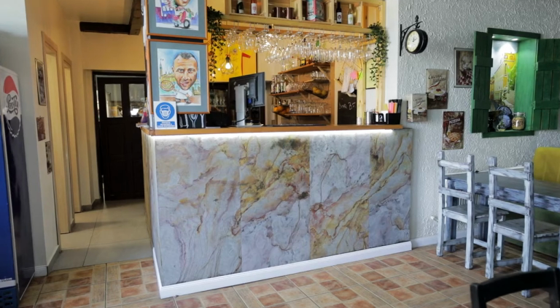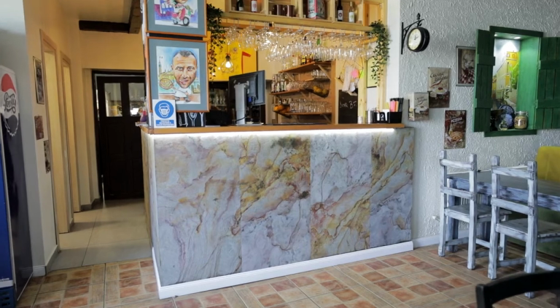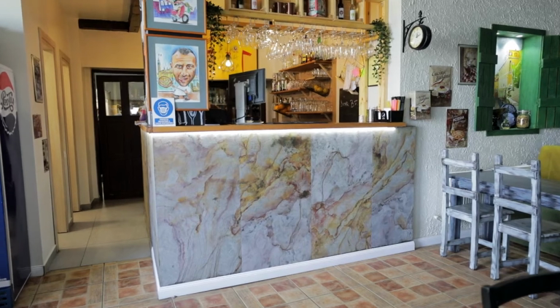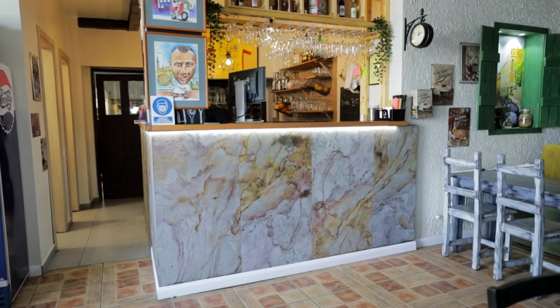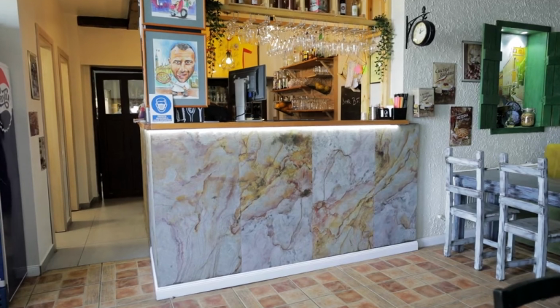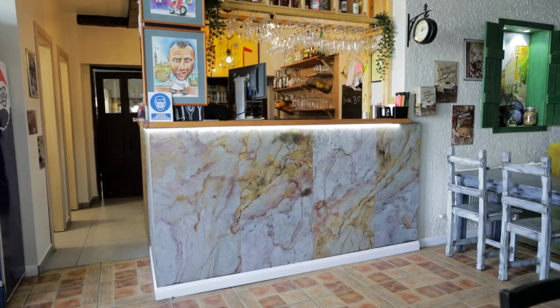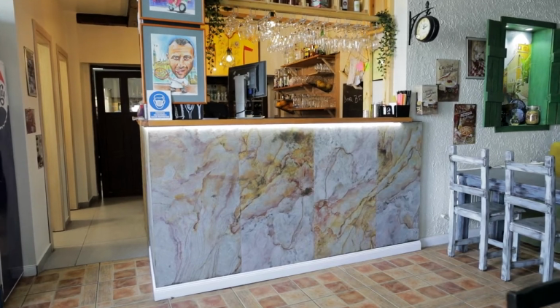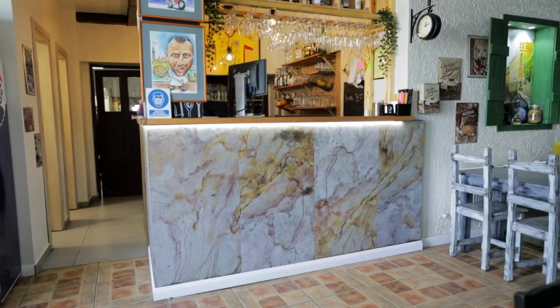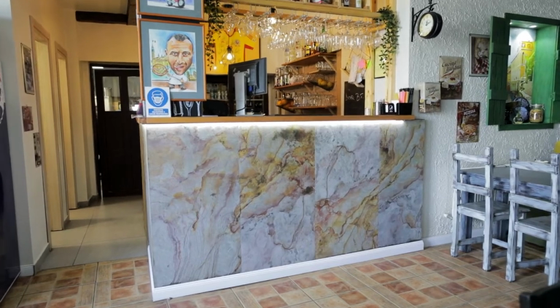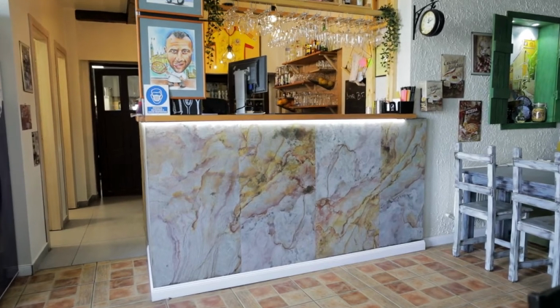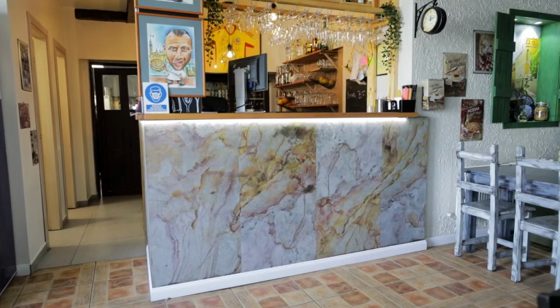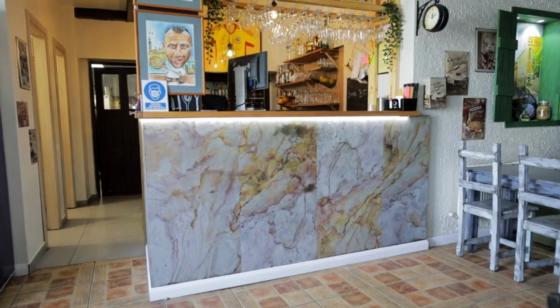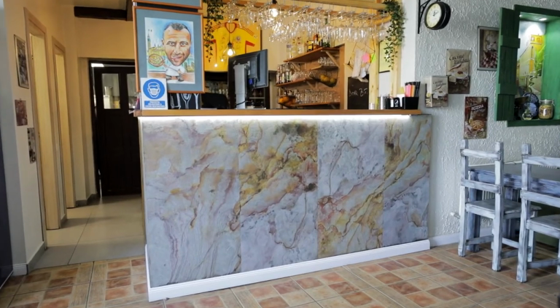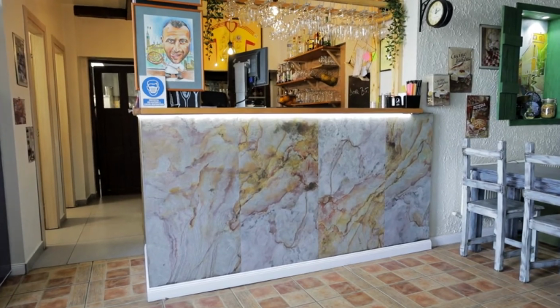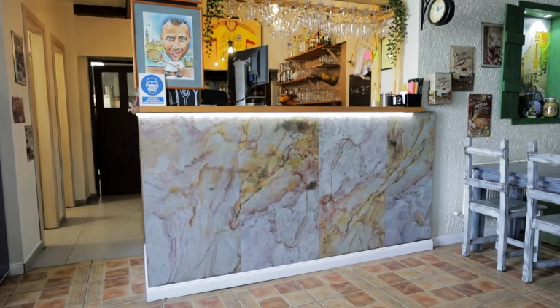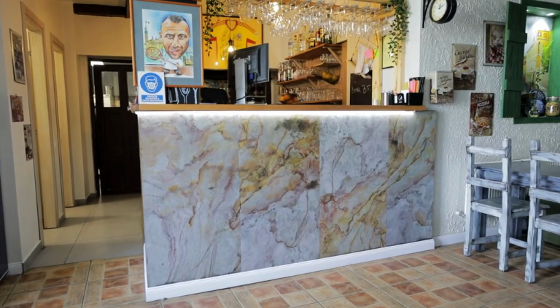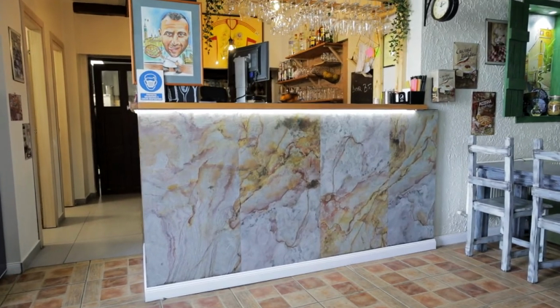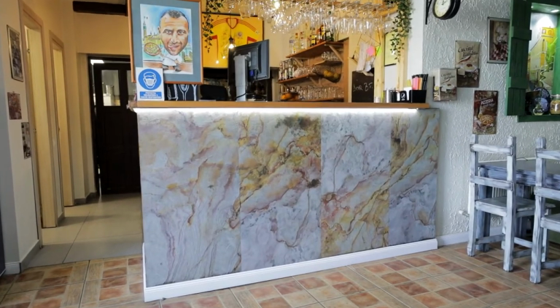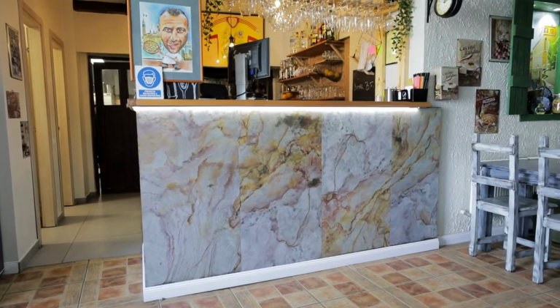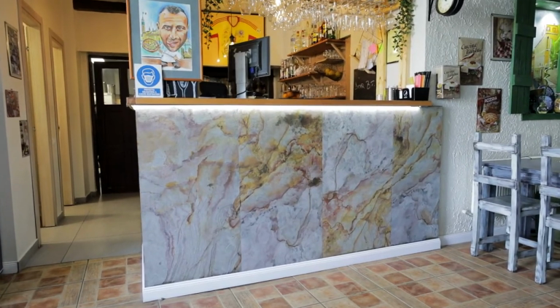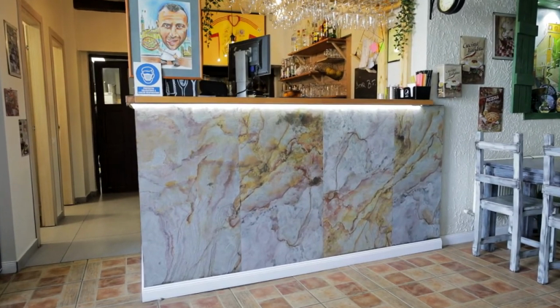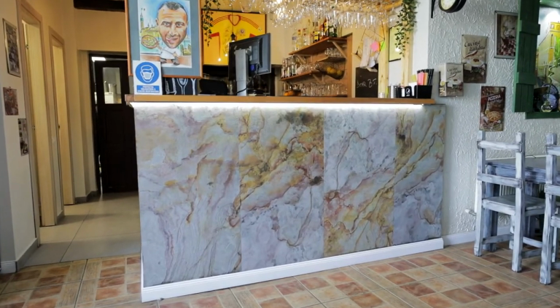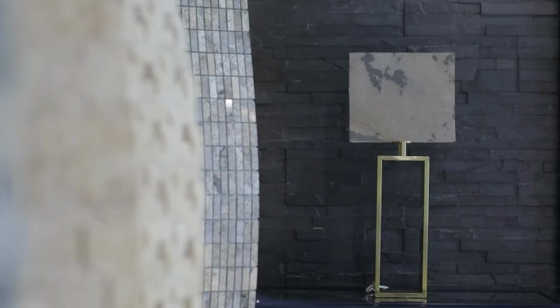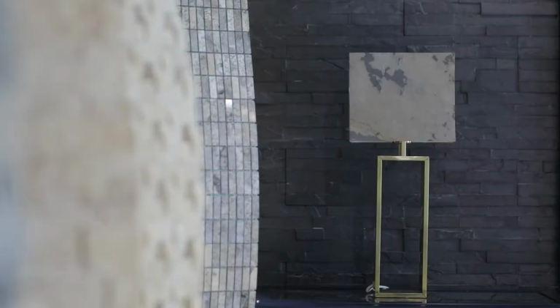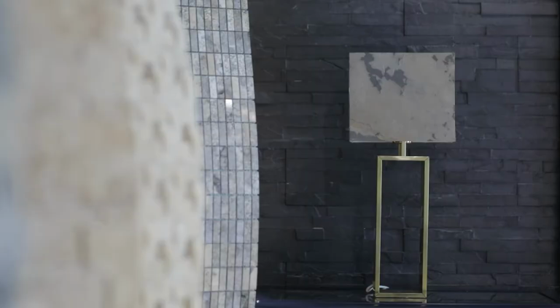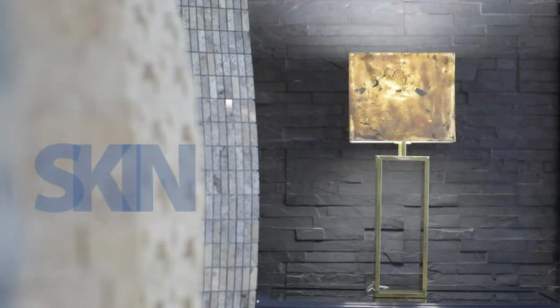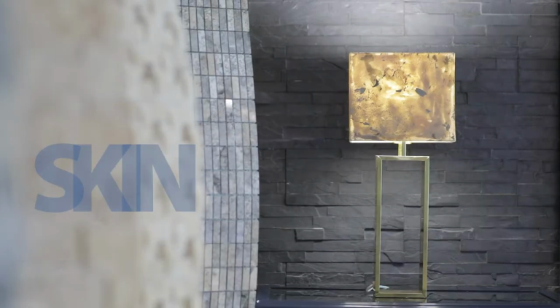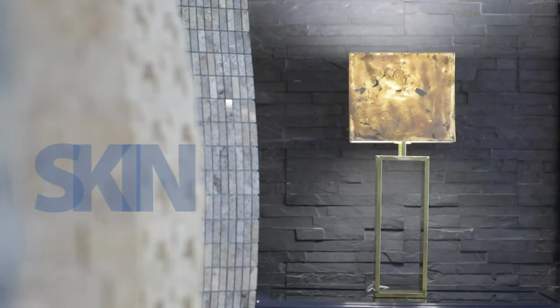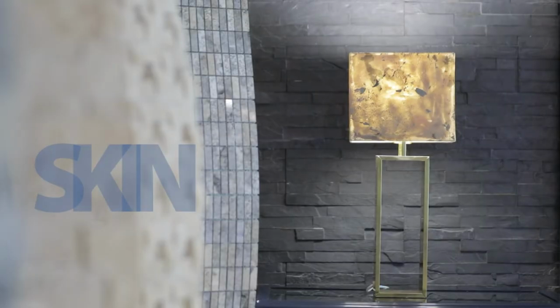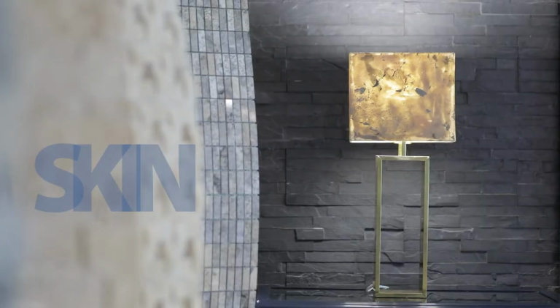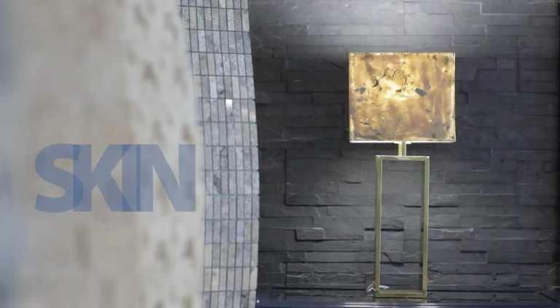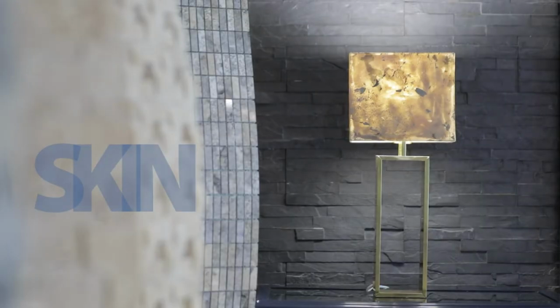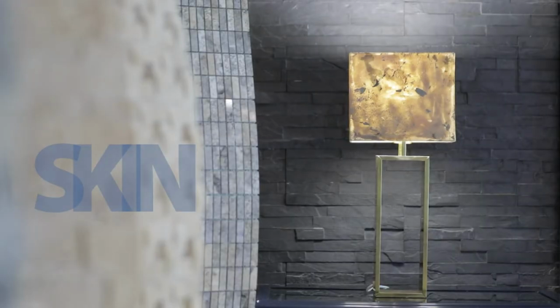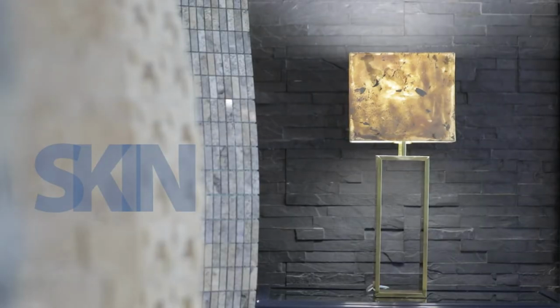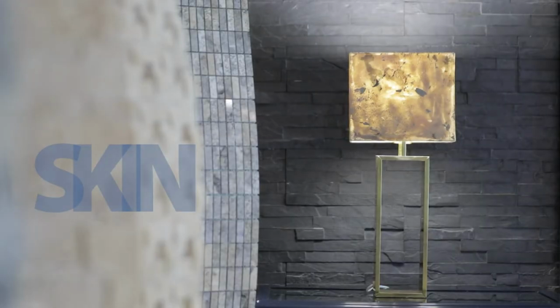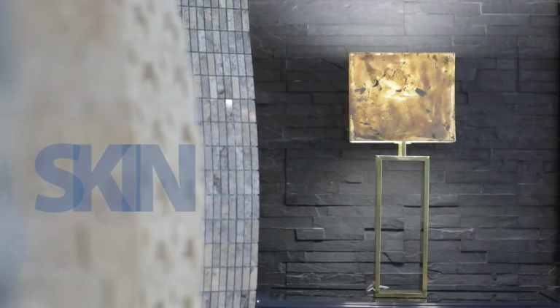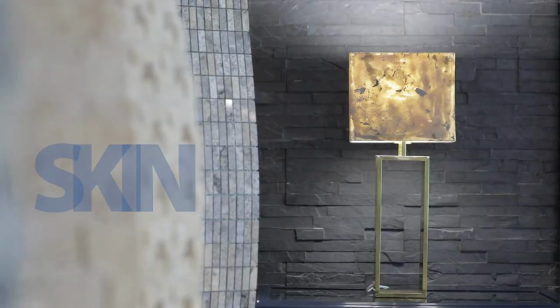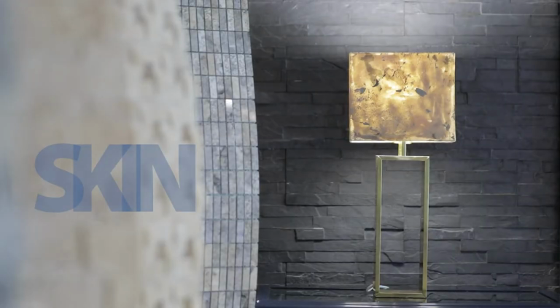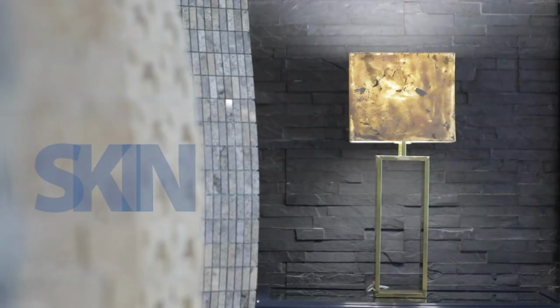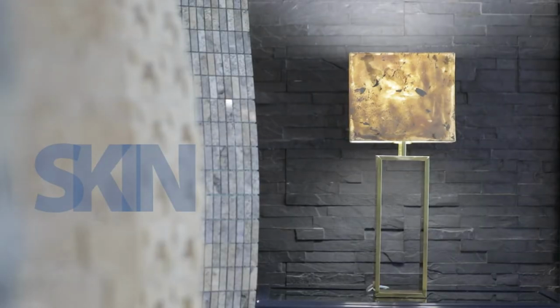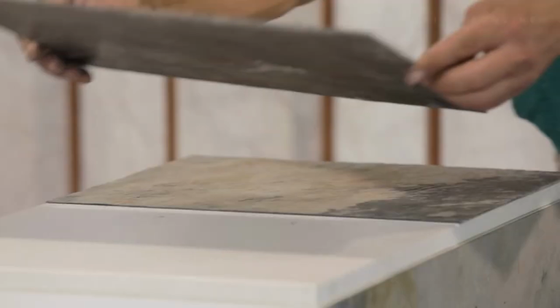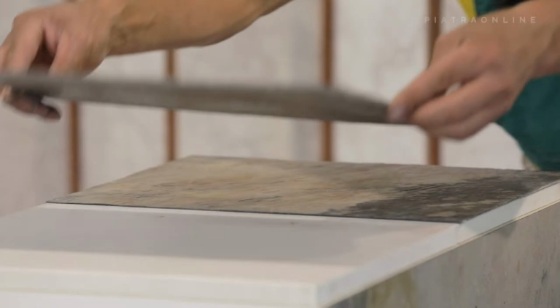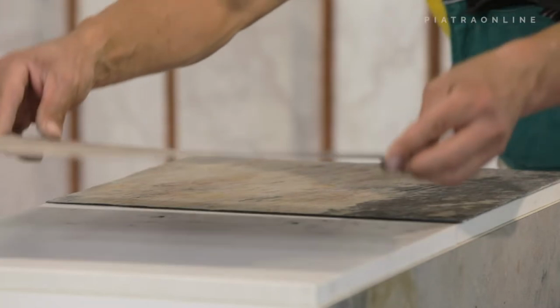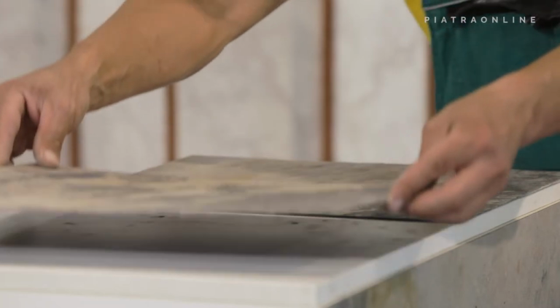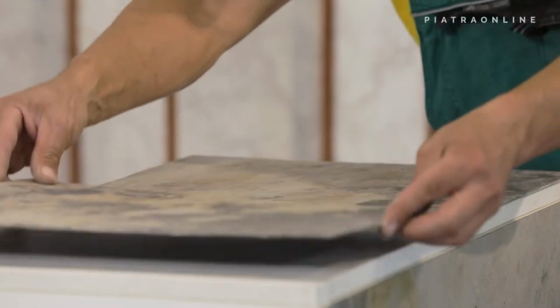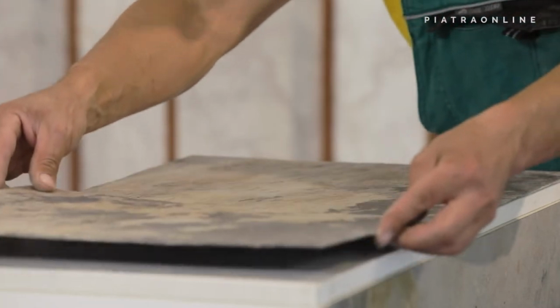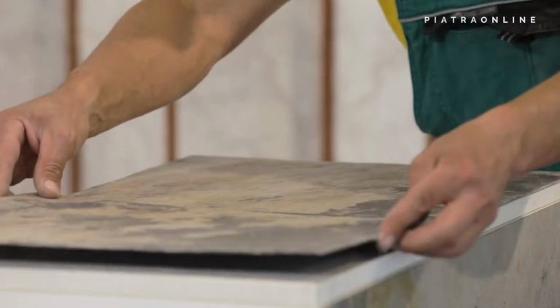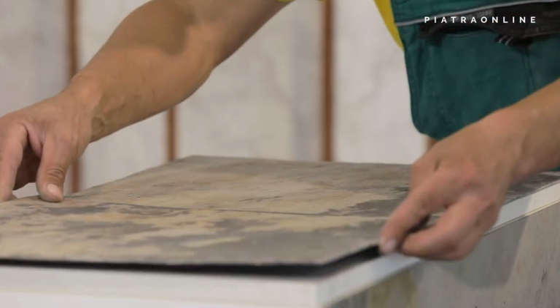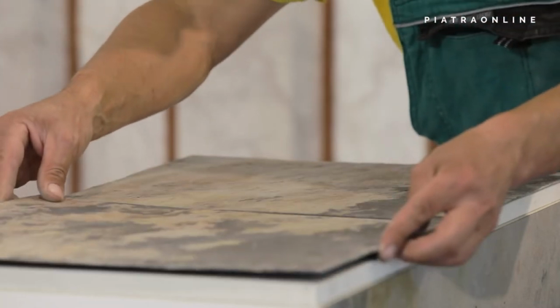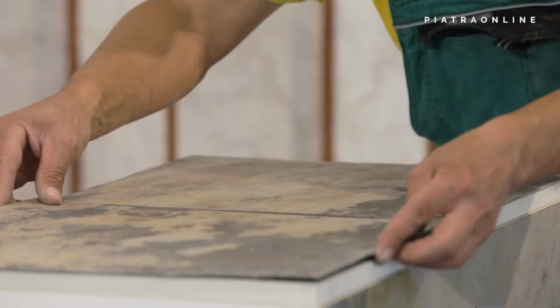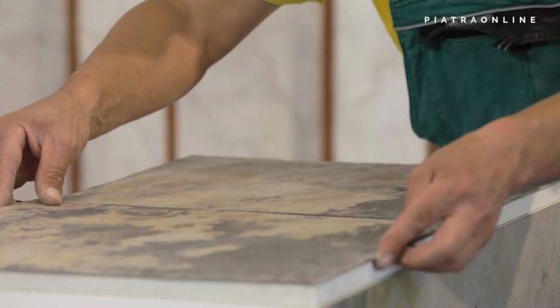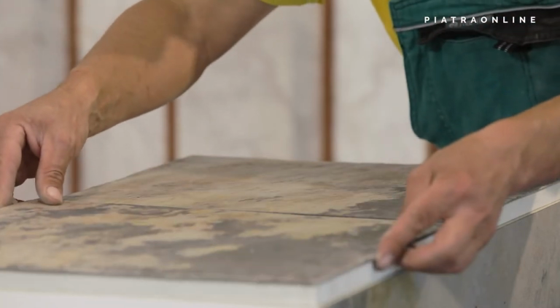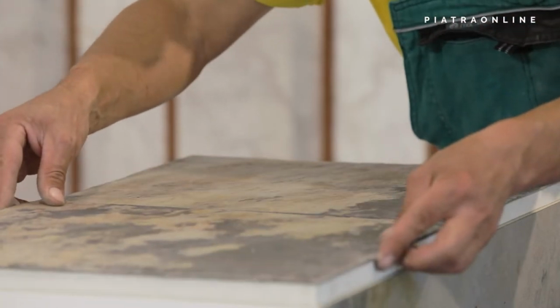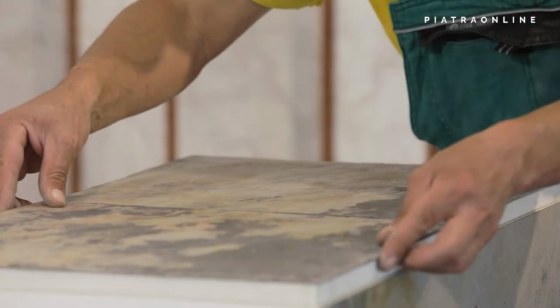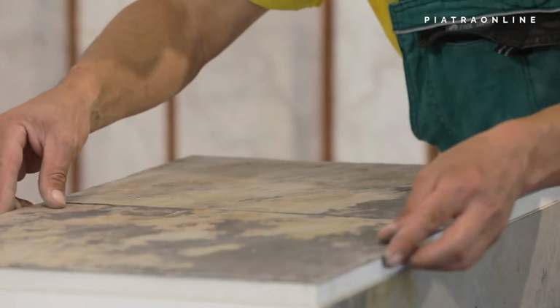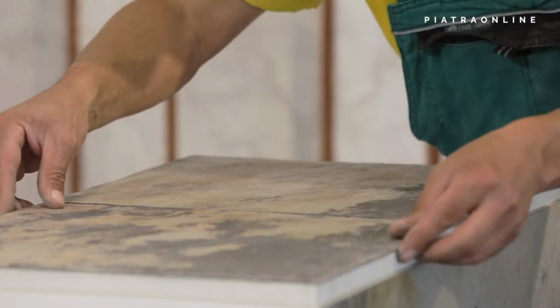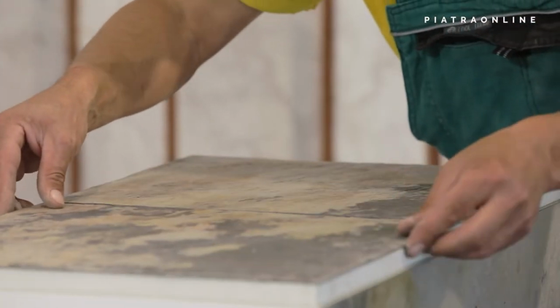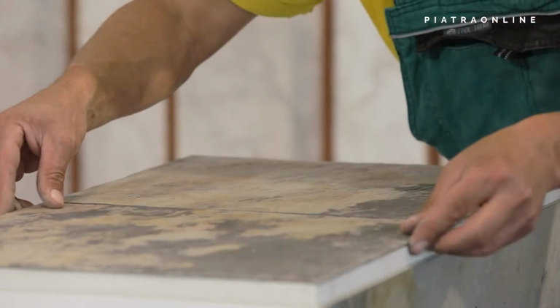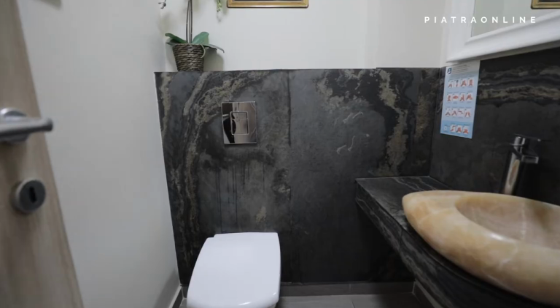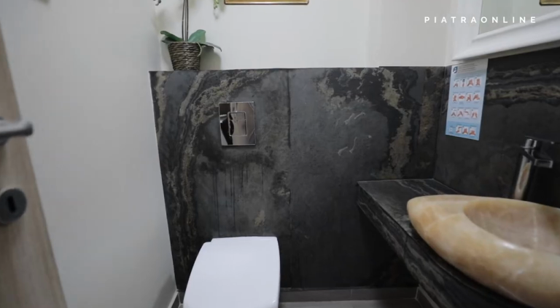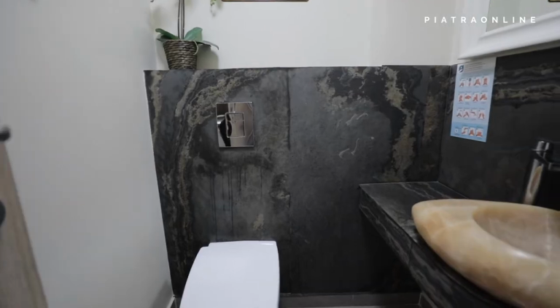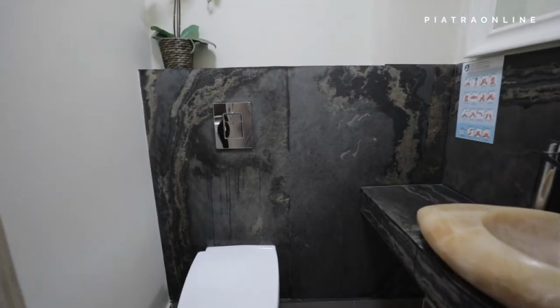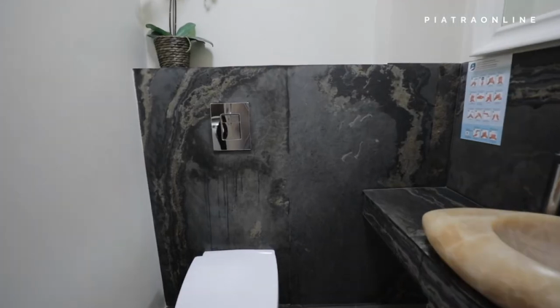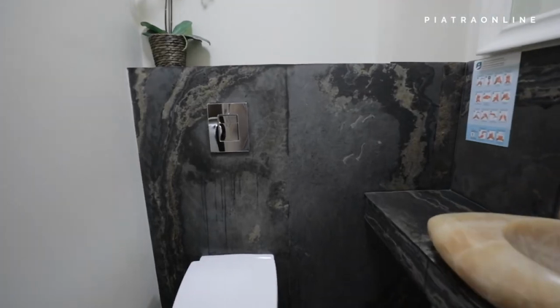In this video, we will show you the Skin Flexible Slate — what properties it has, how and where we install it, and how we maintain it.